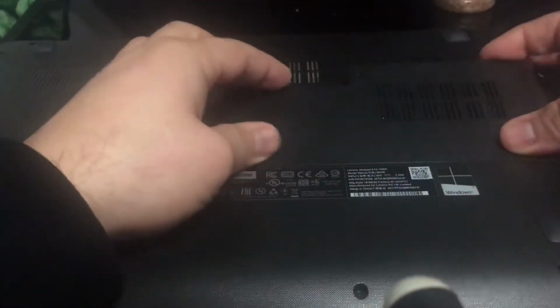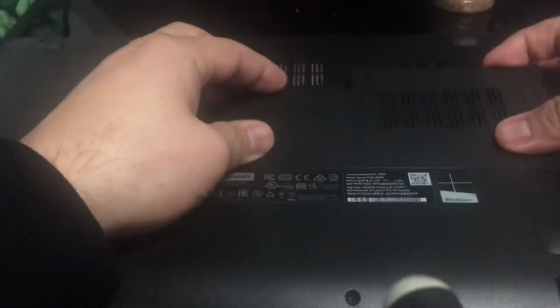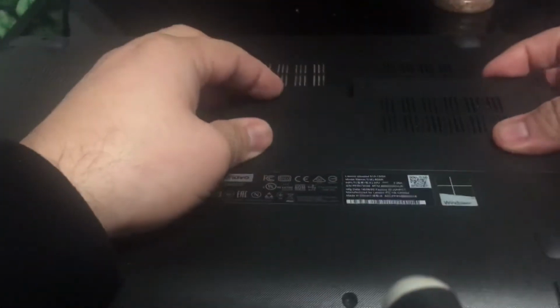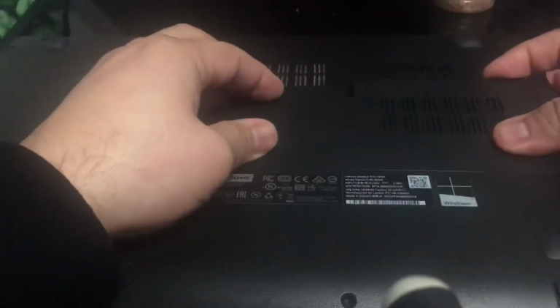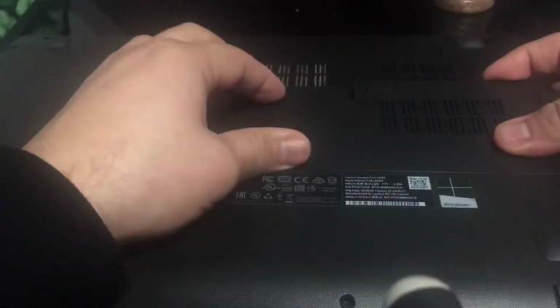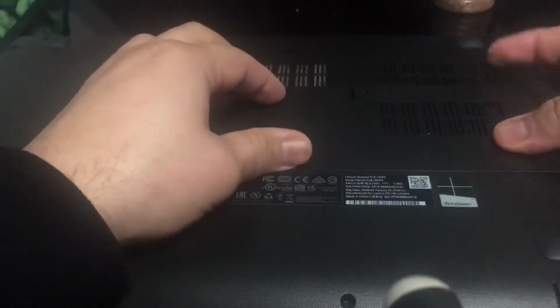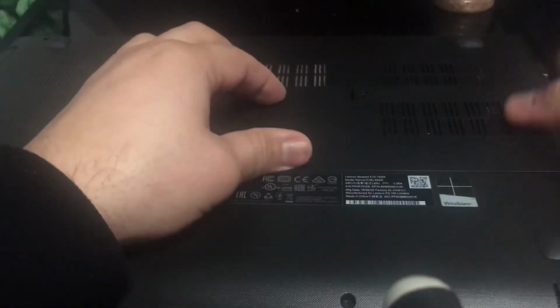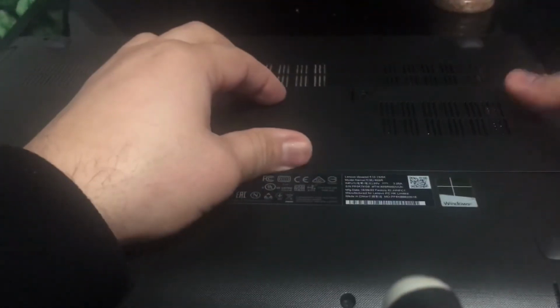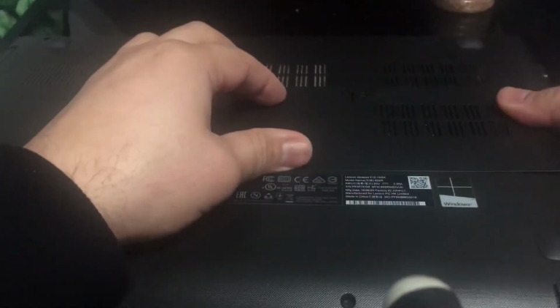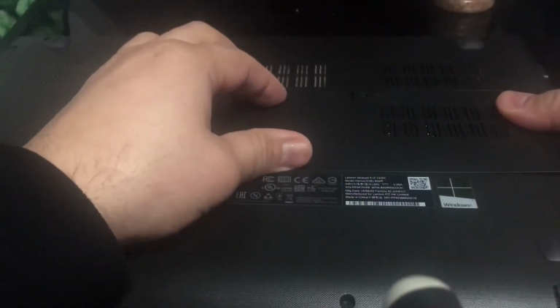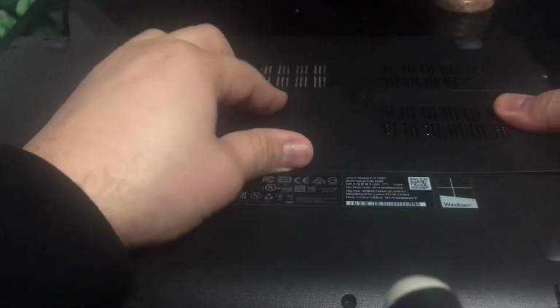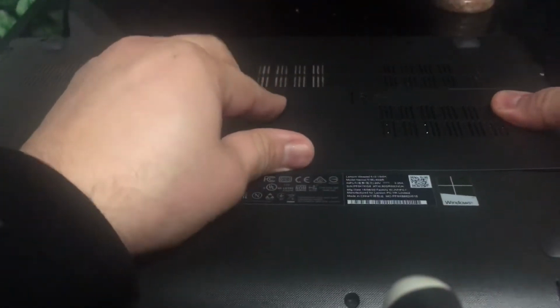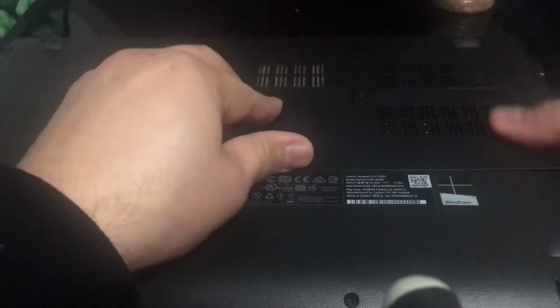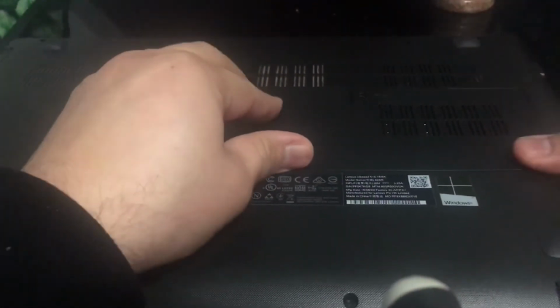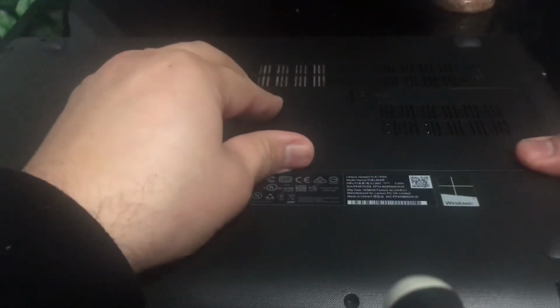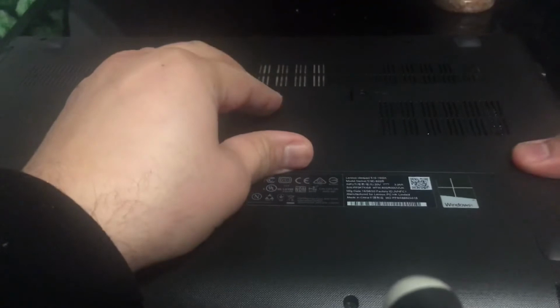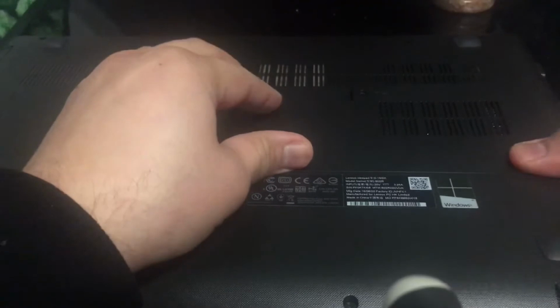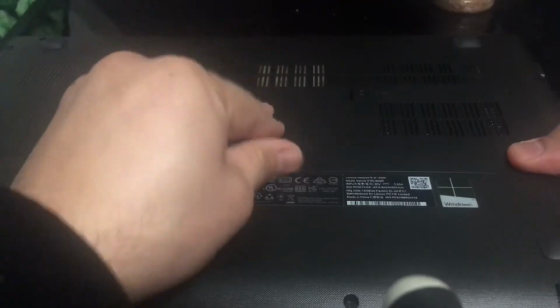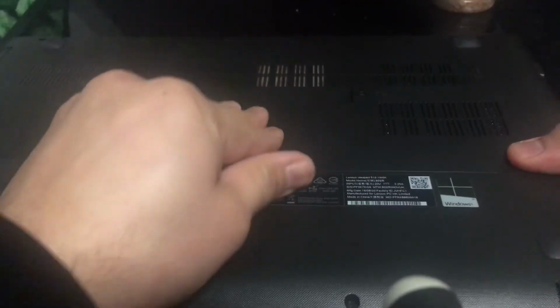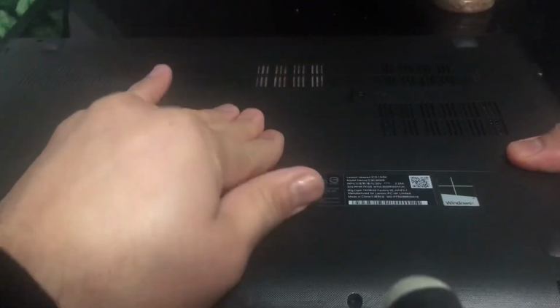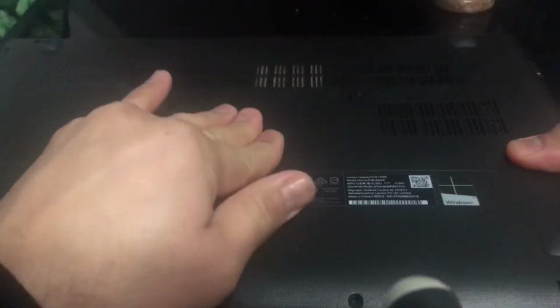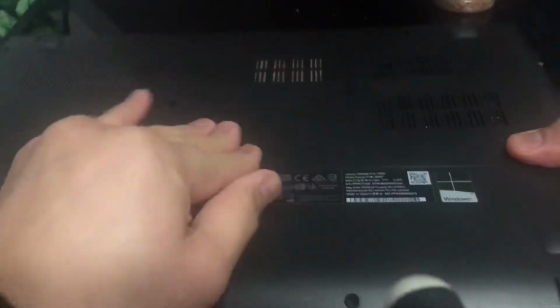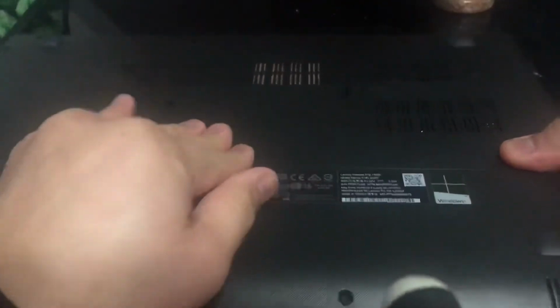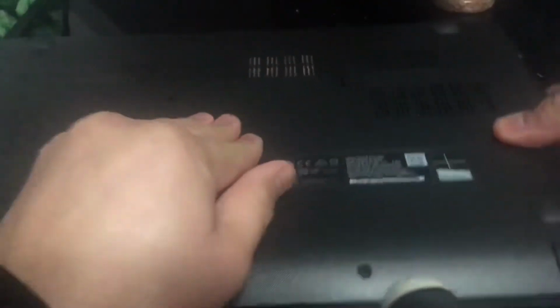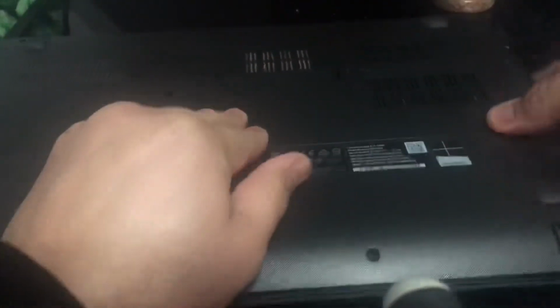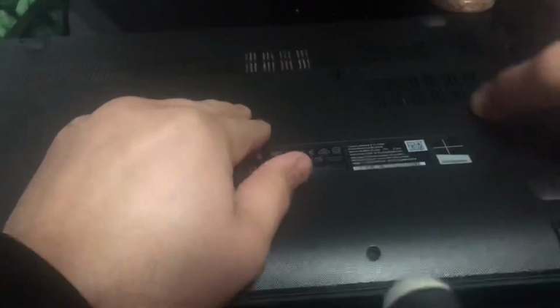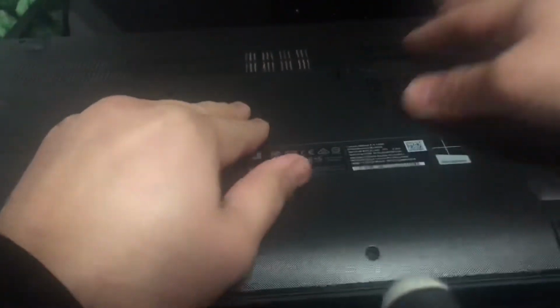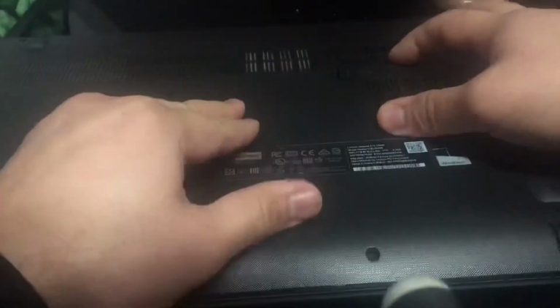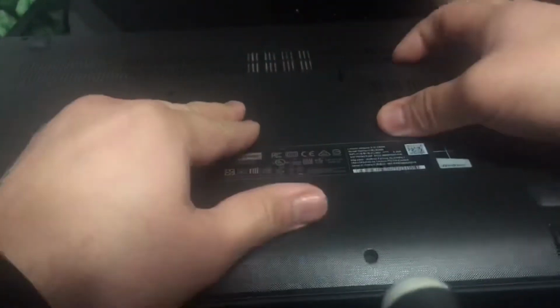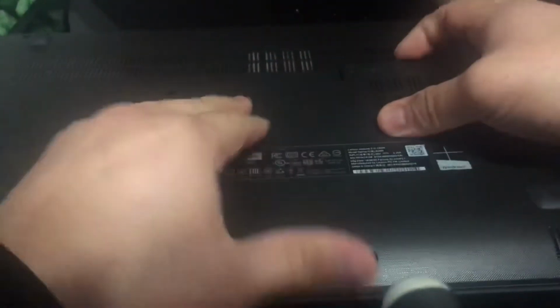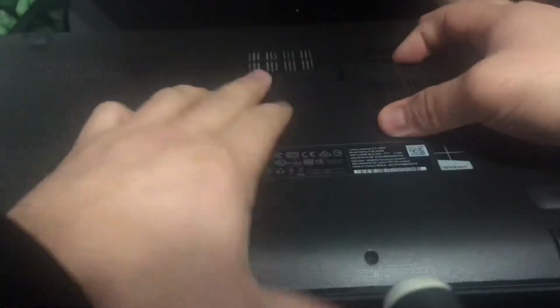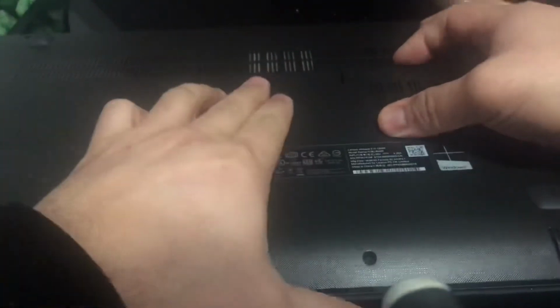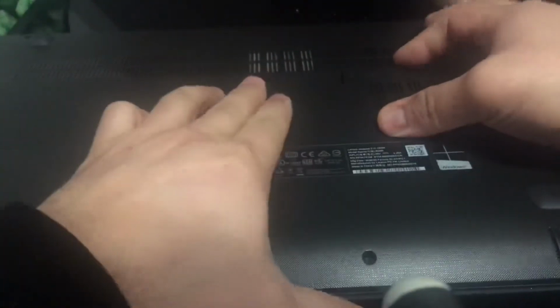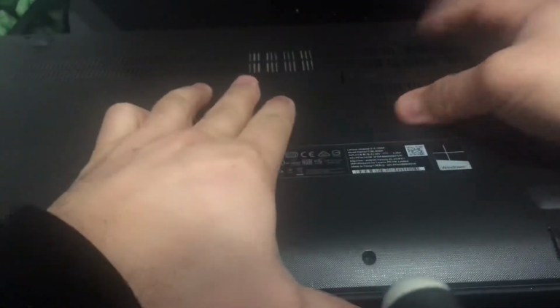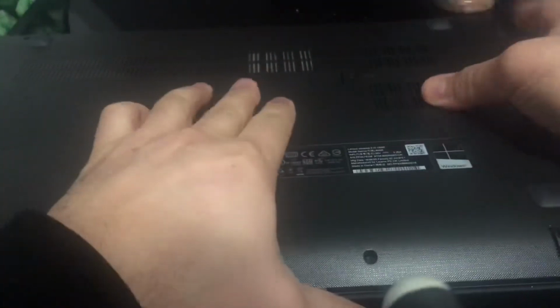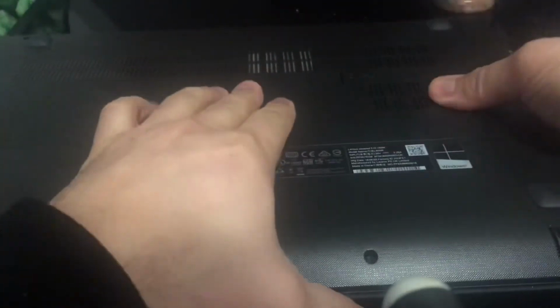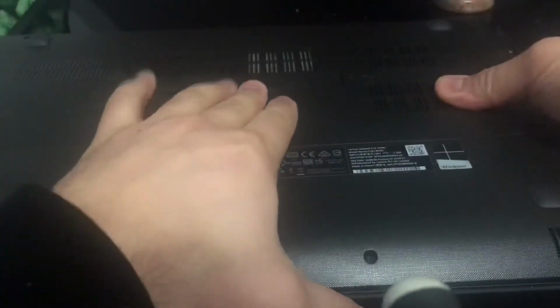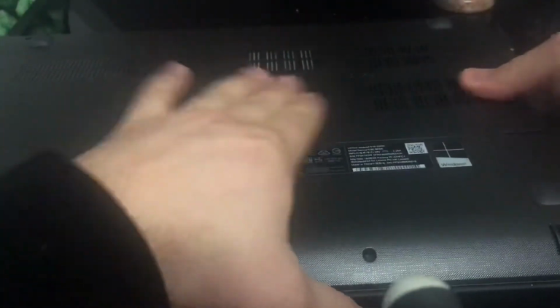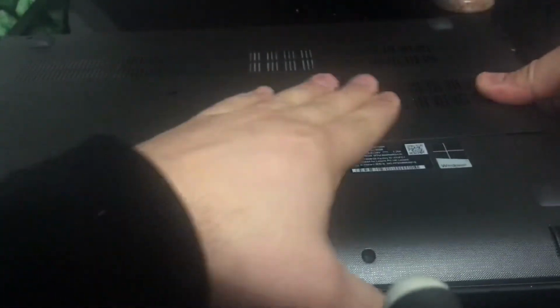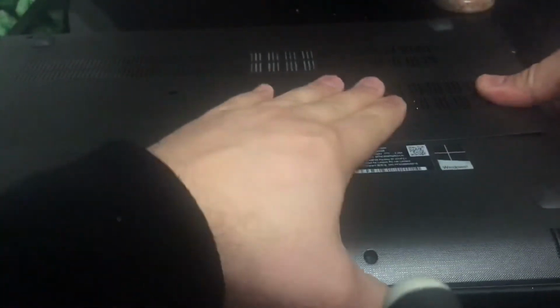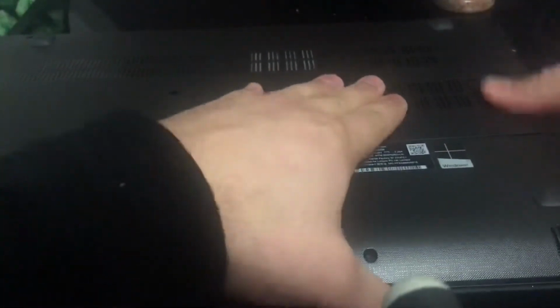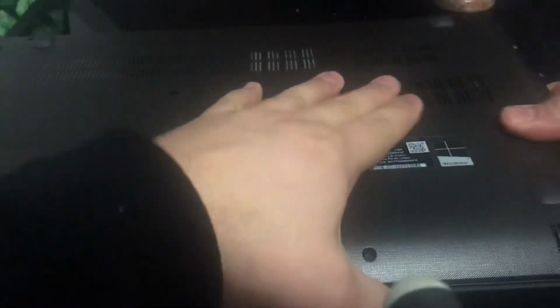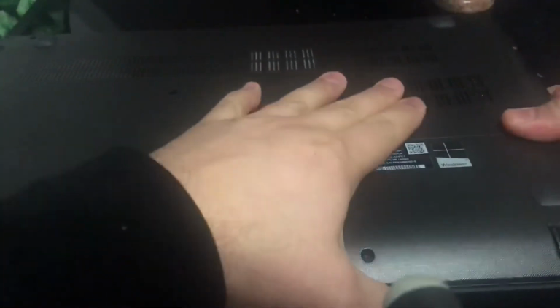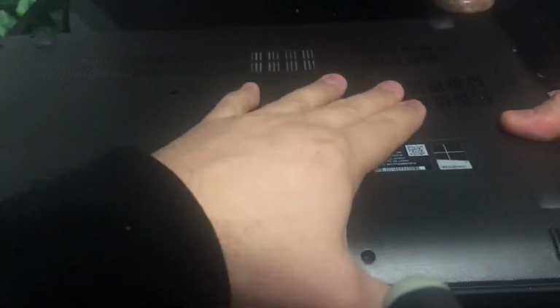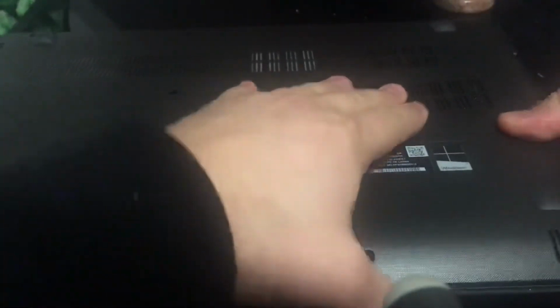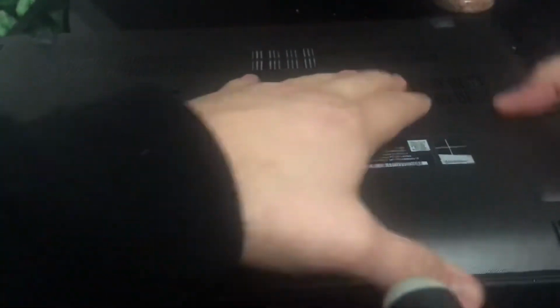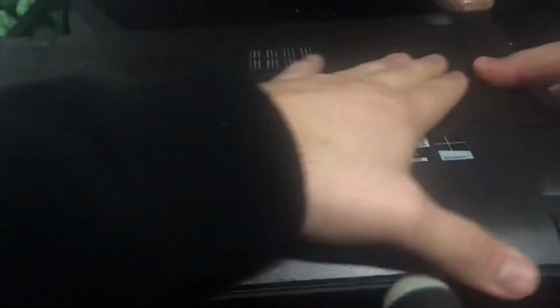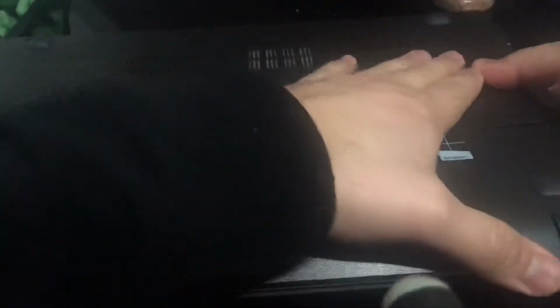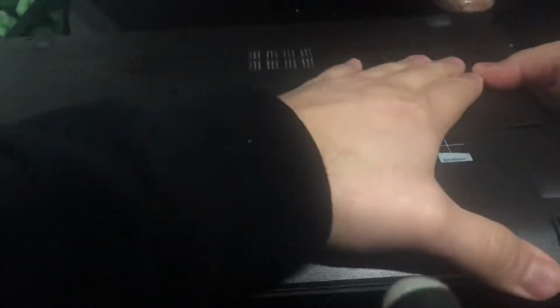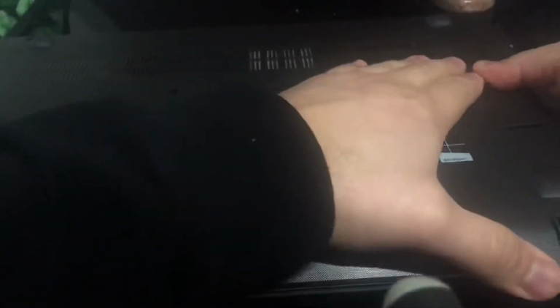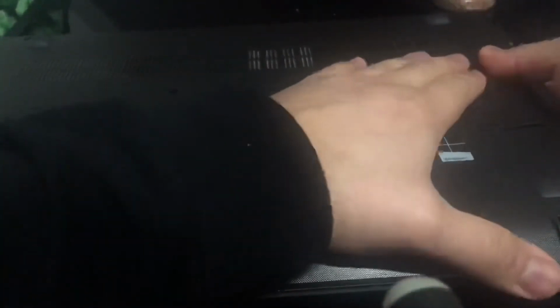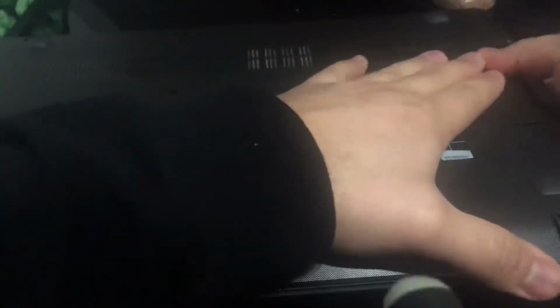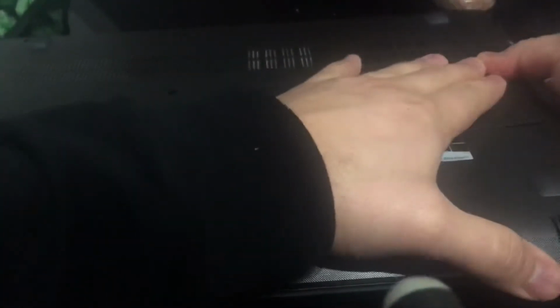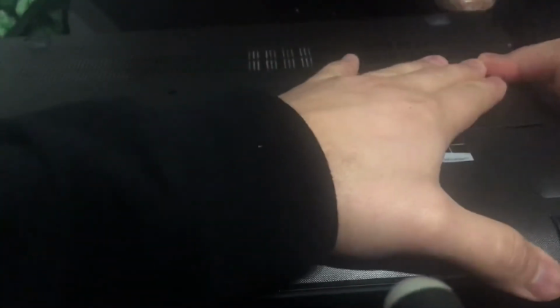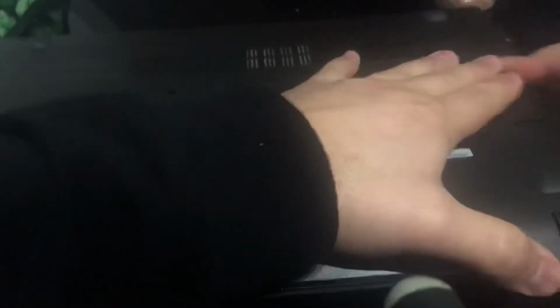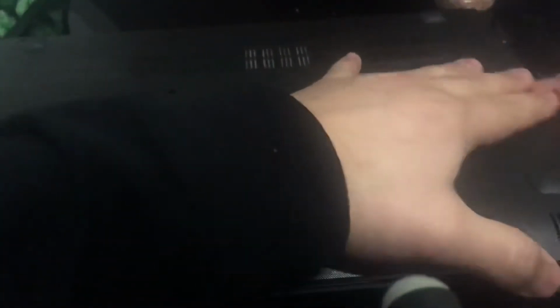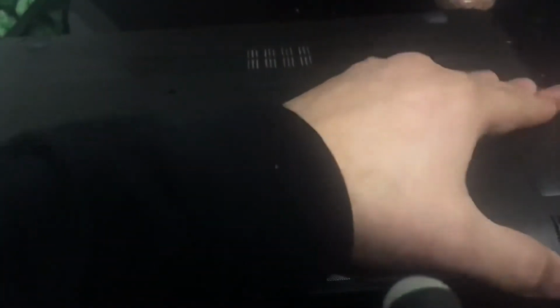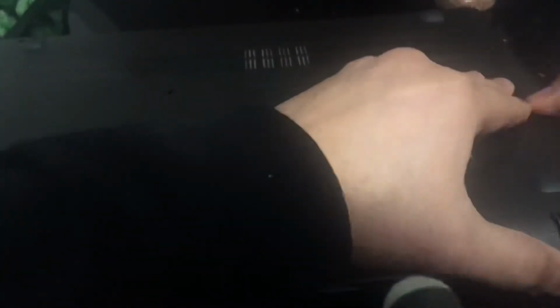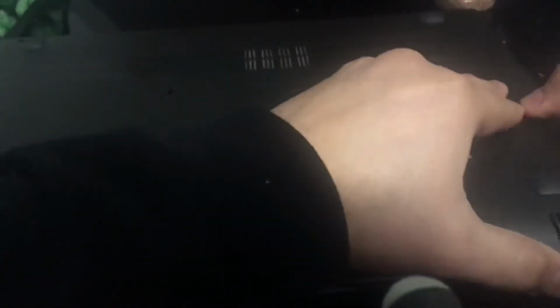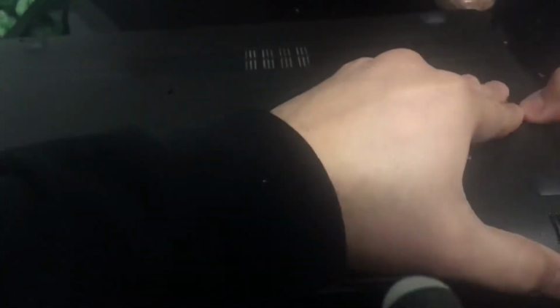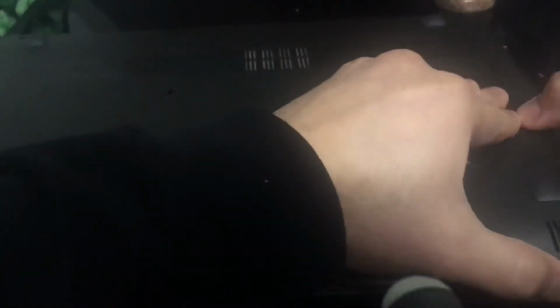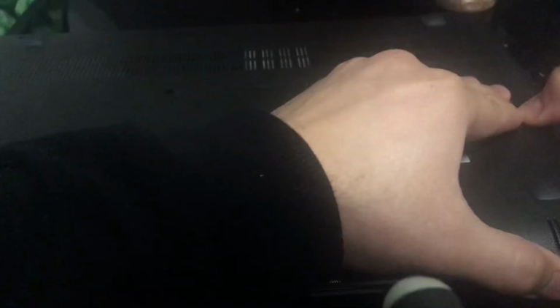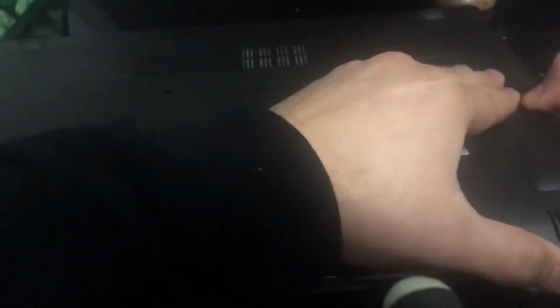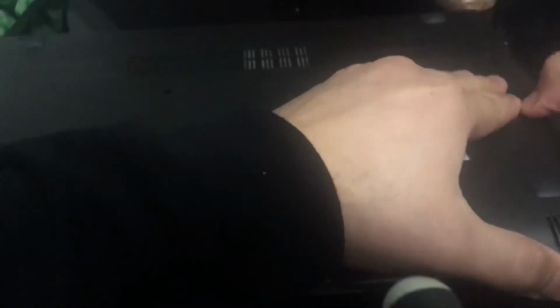Once you upgrade the RAM, you just slot it in and screw it back in. I'm also going to show you where the hard drive is.